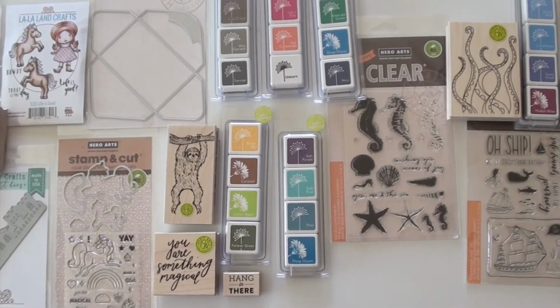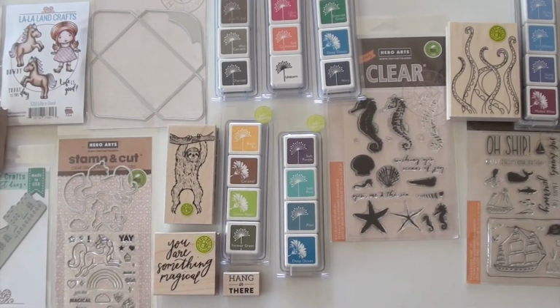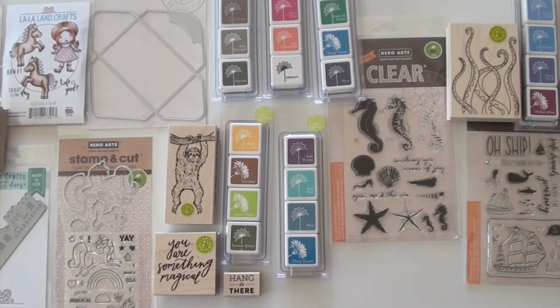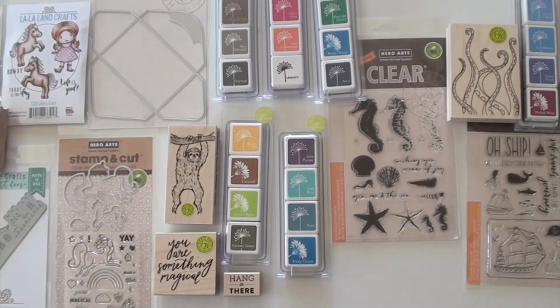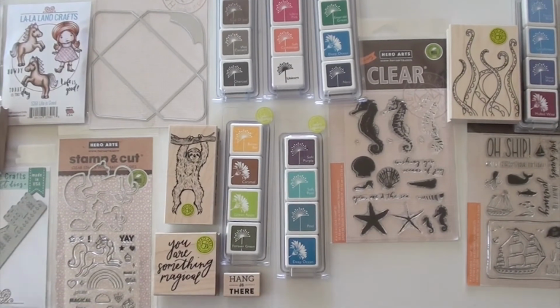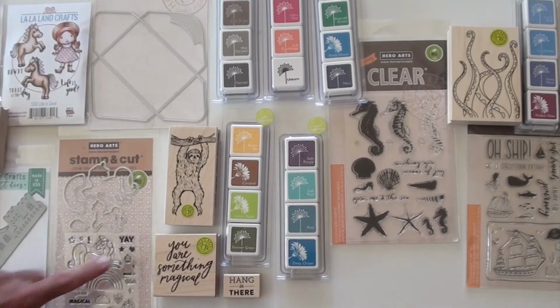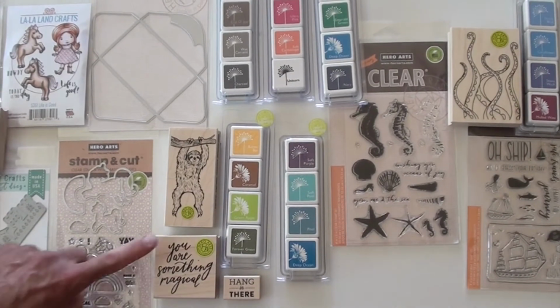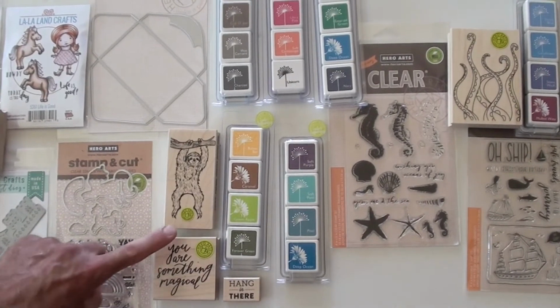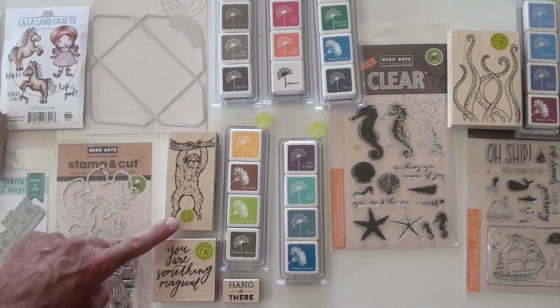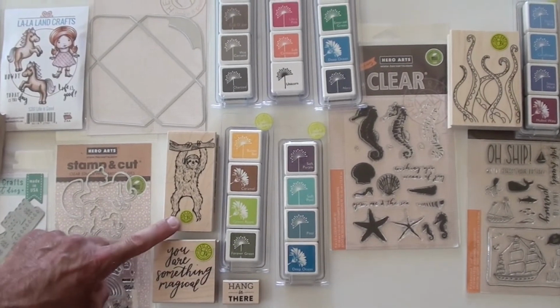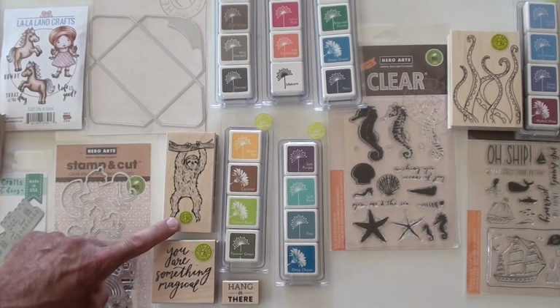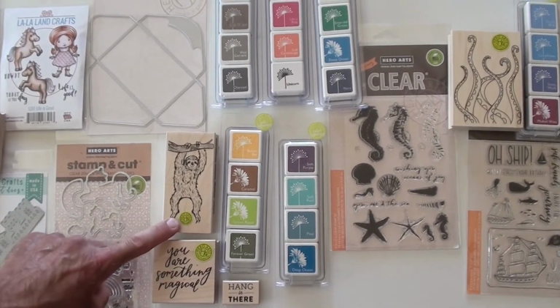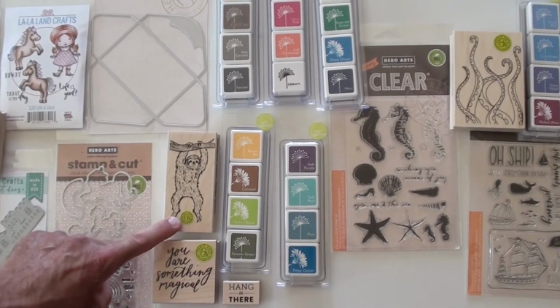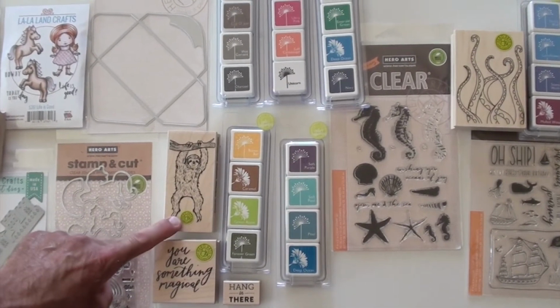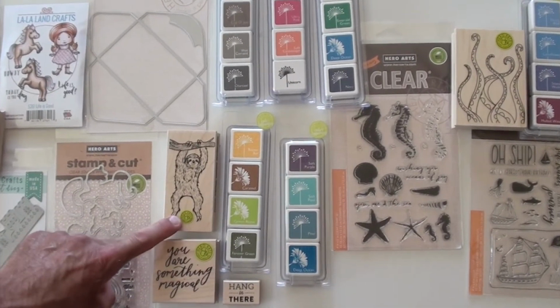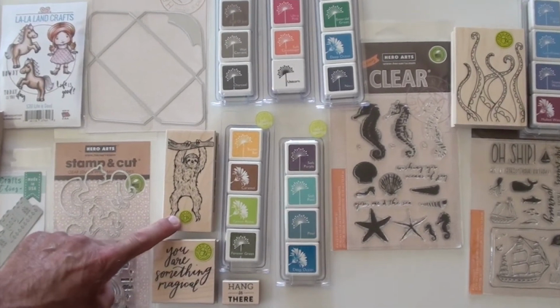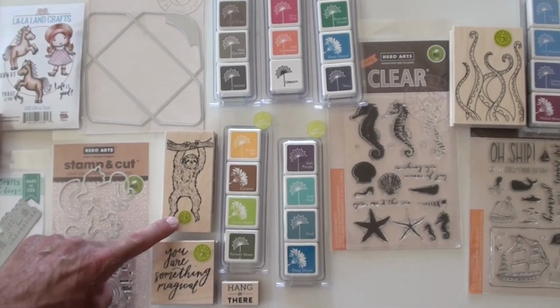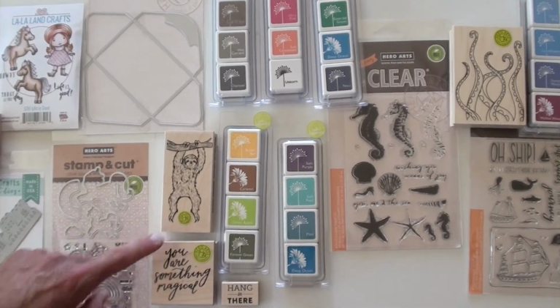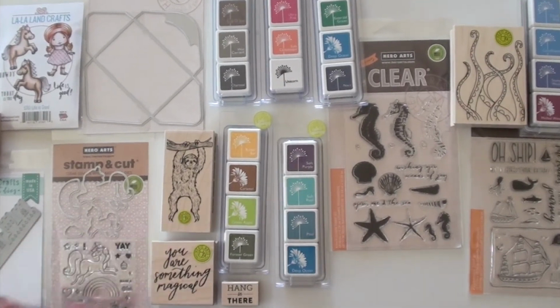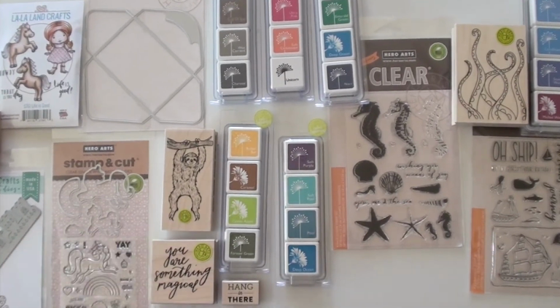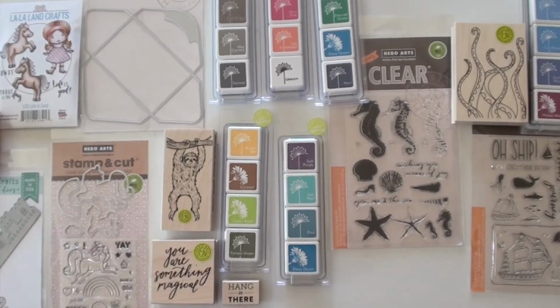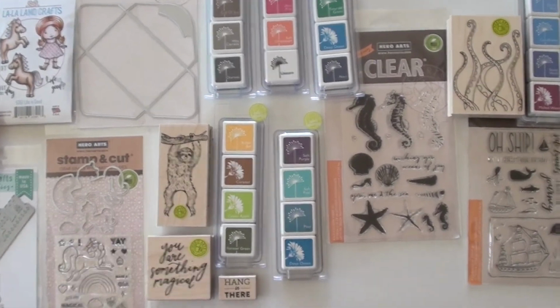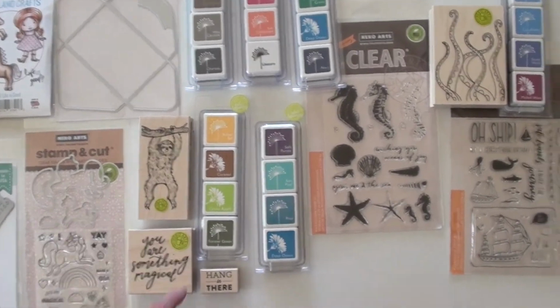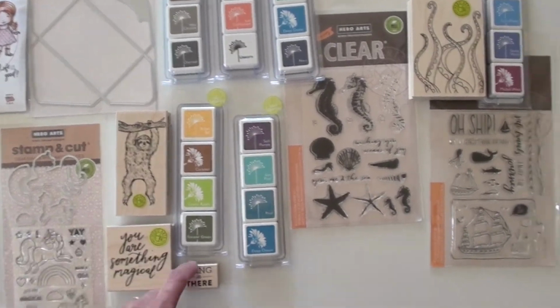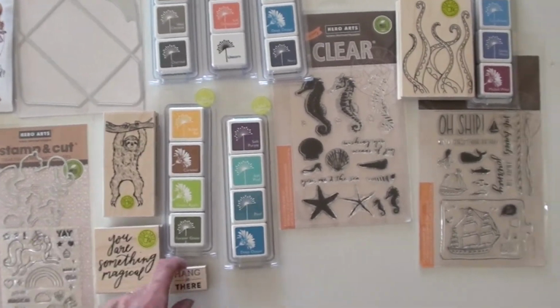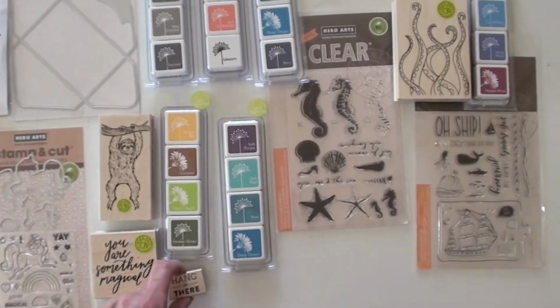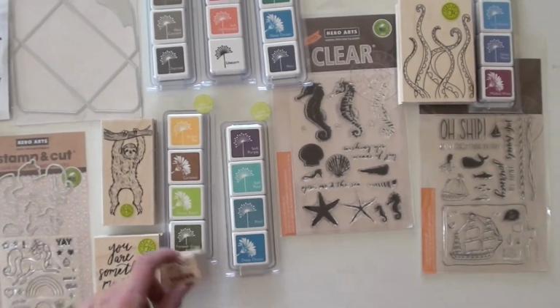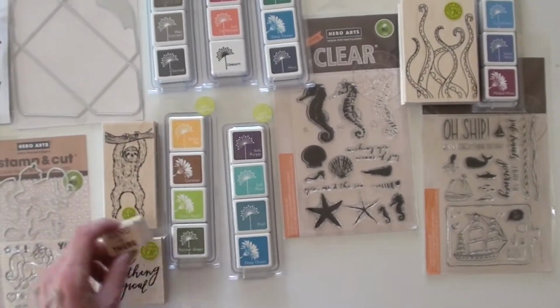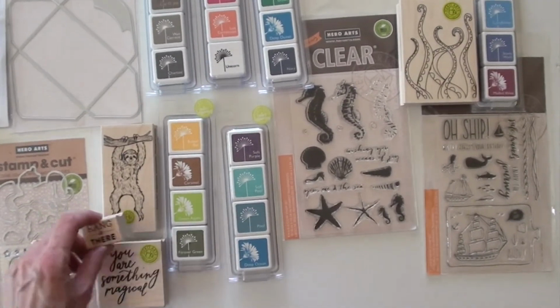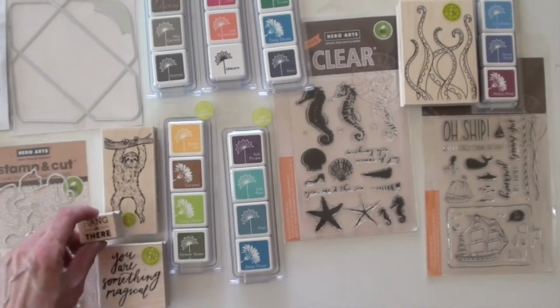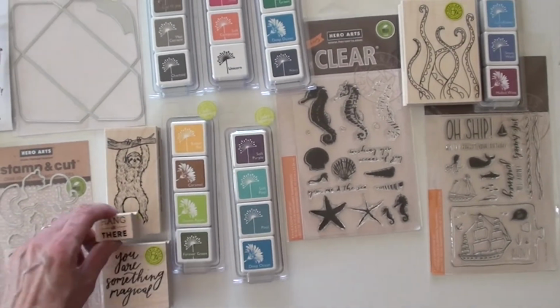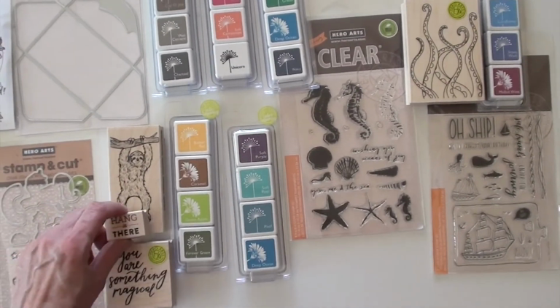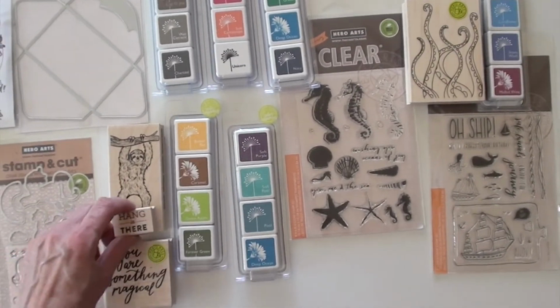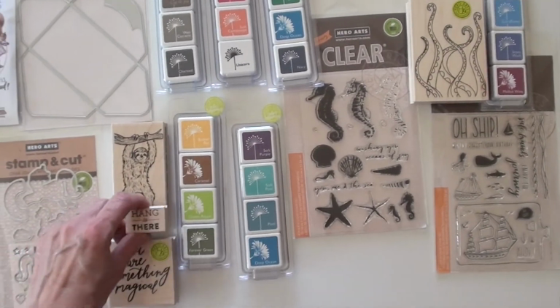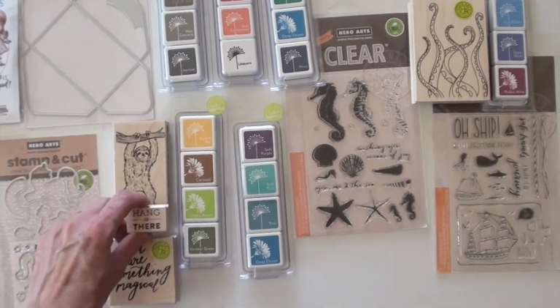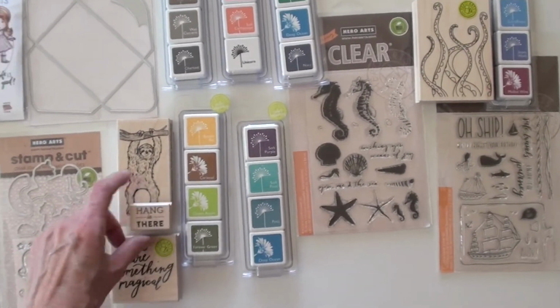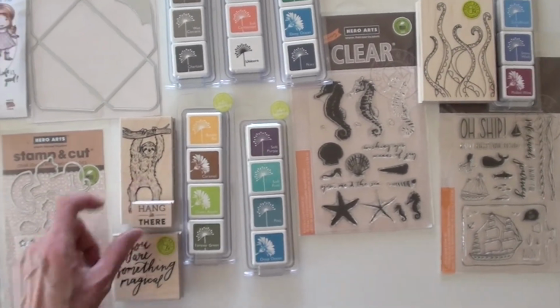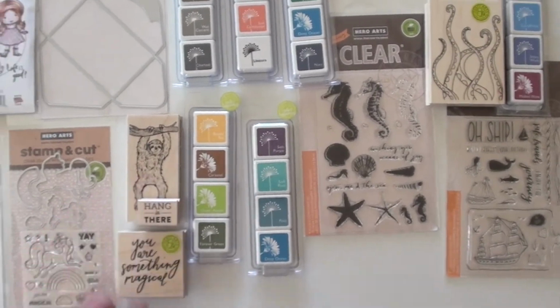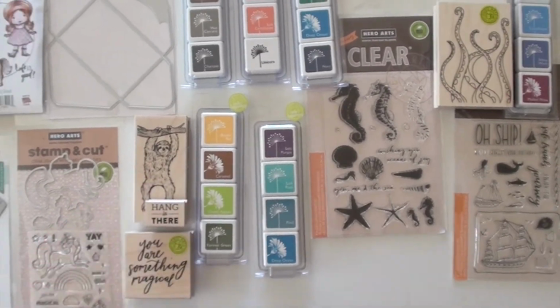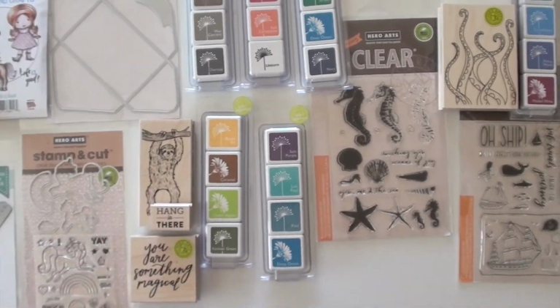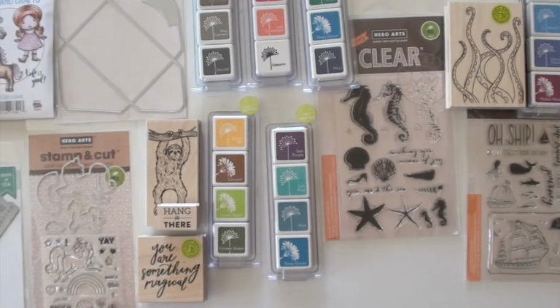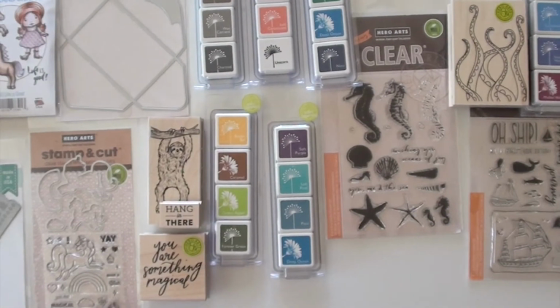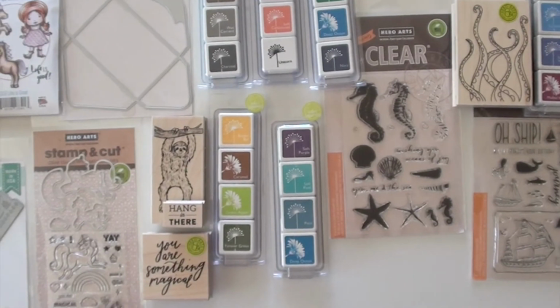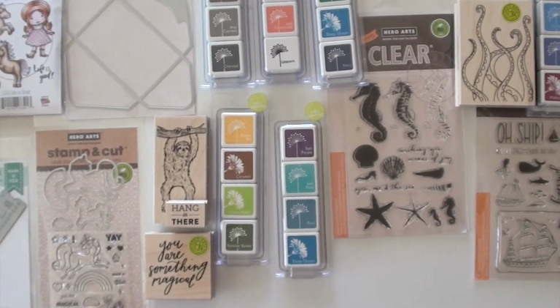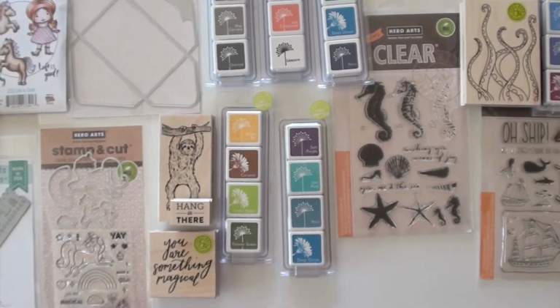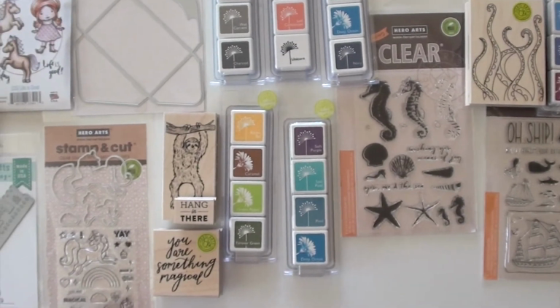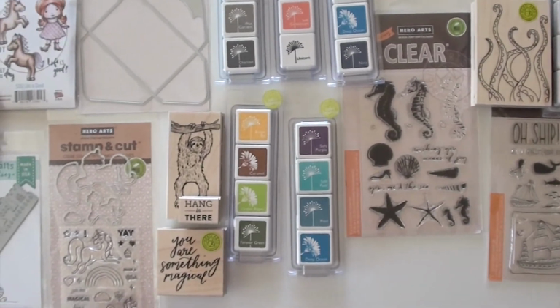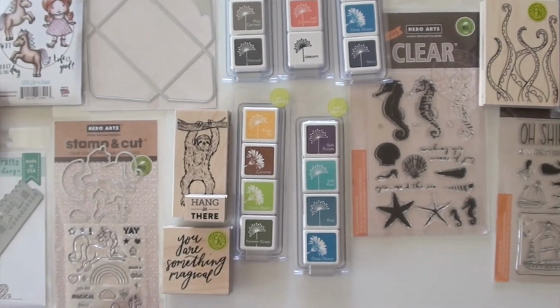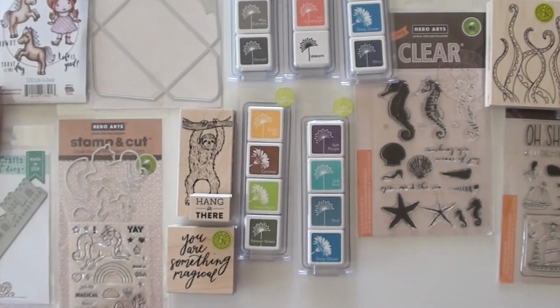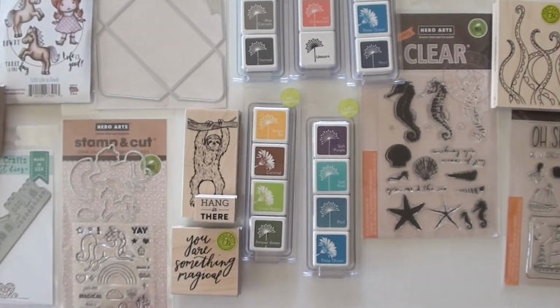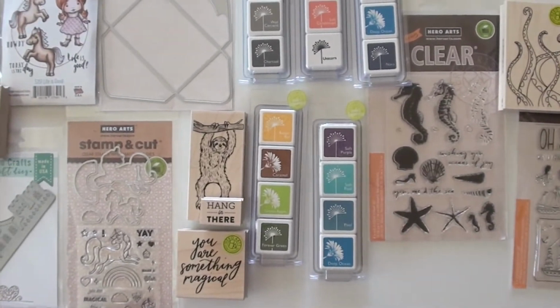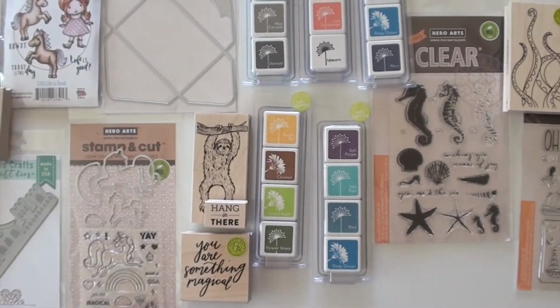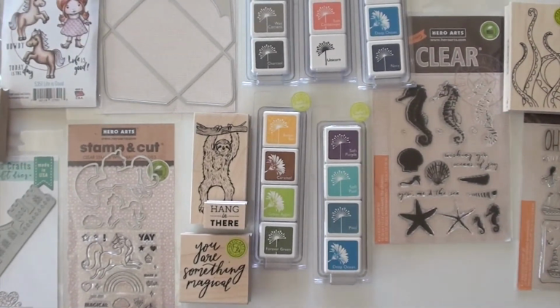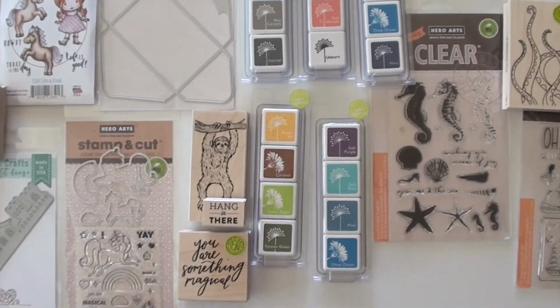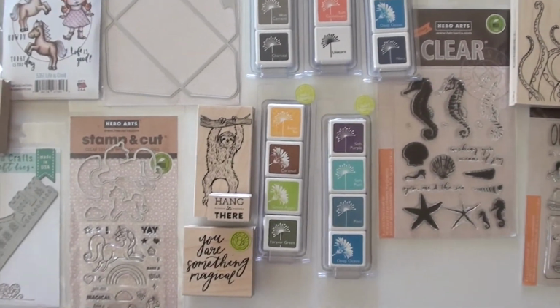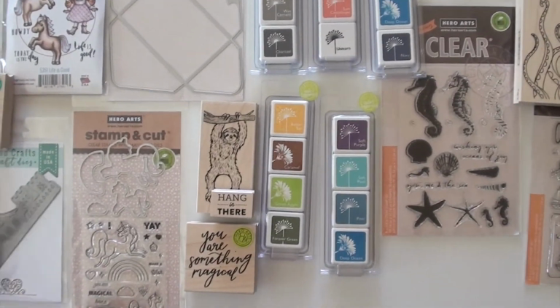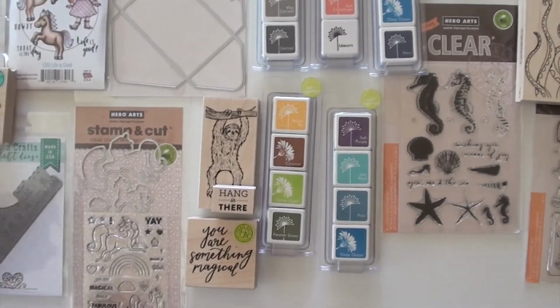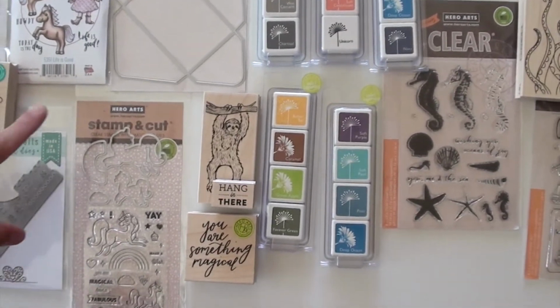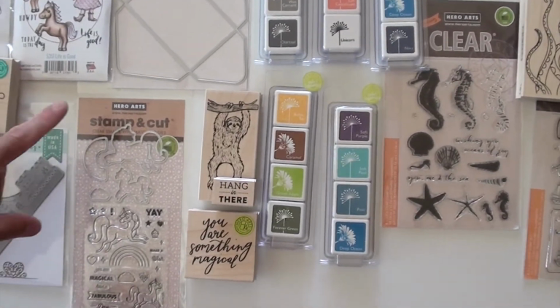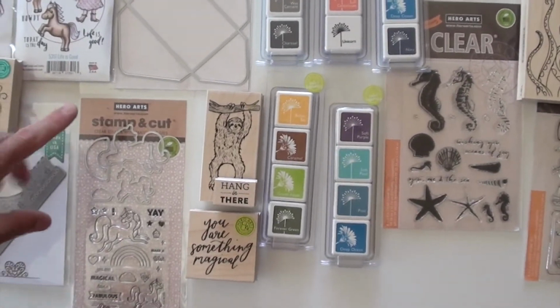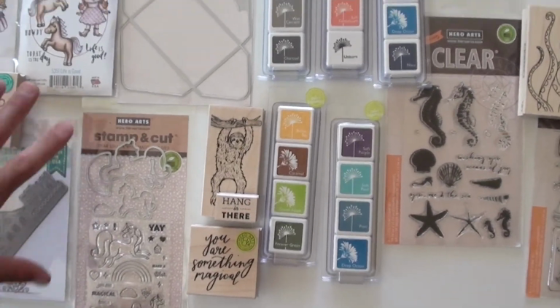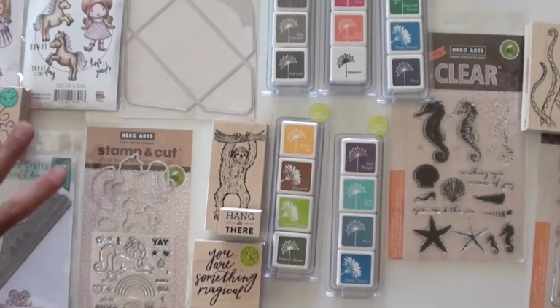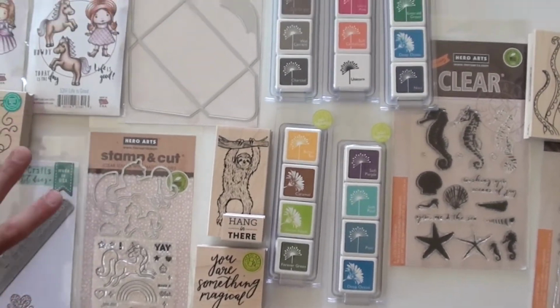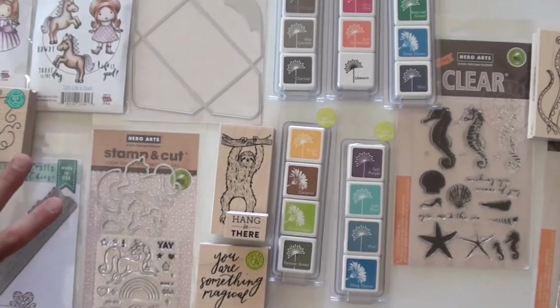Who doesn't like the sloth? You're going to add that to your cards for sure. Hang in there, hang in there, buddy.